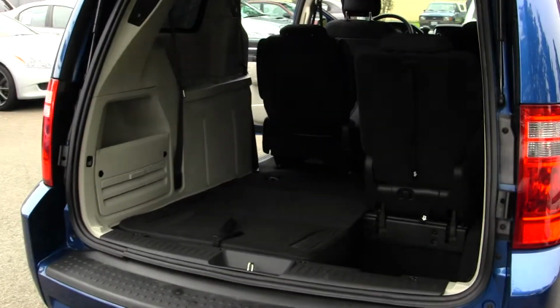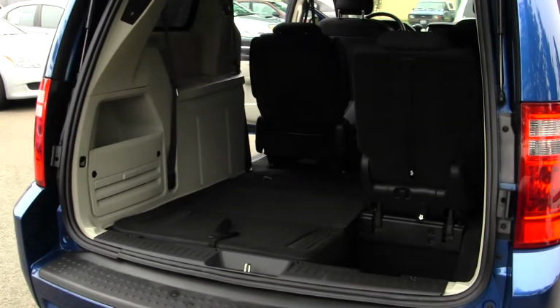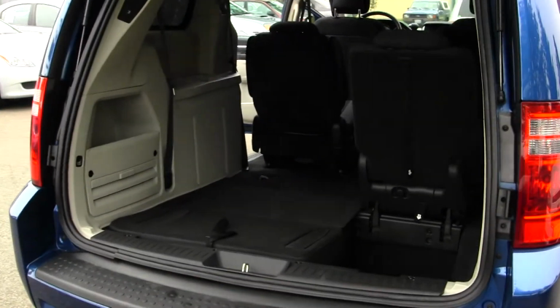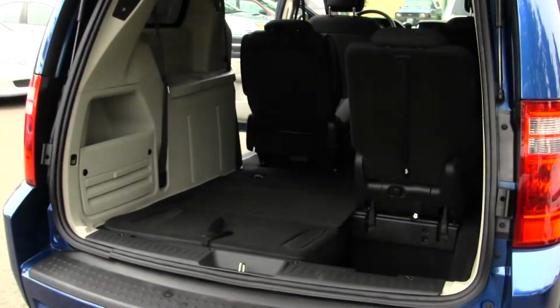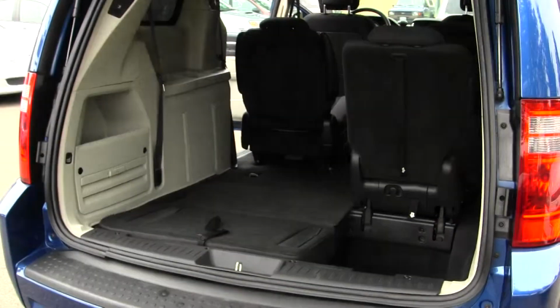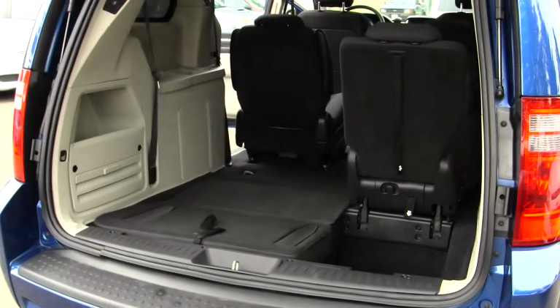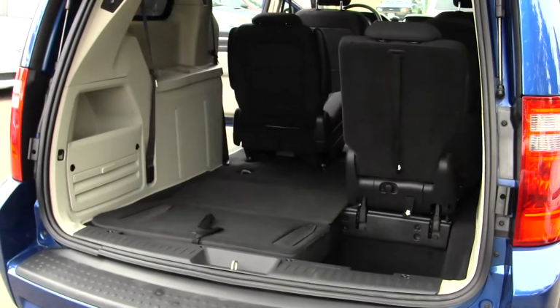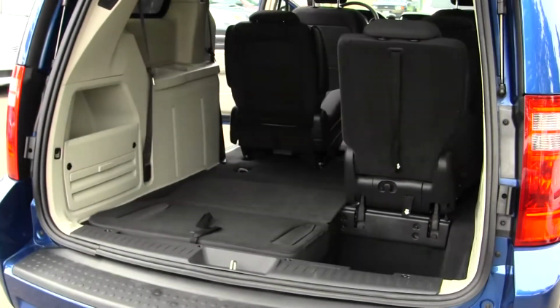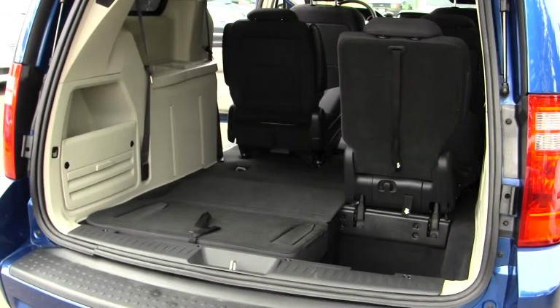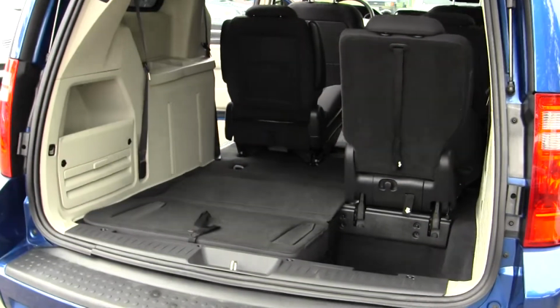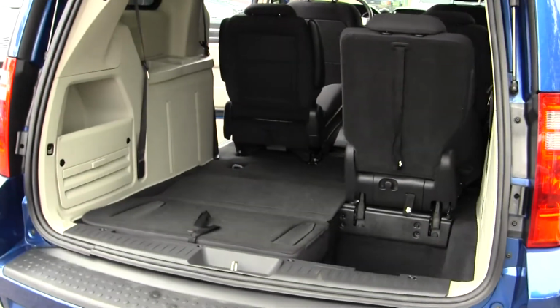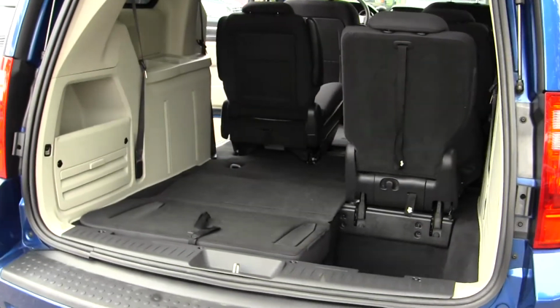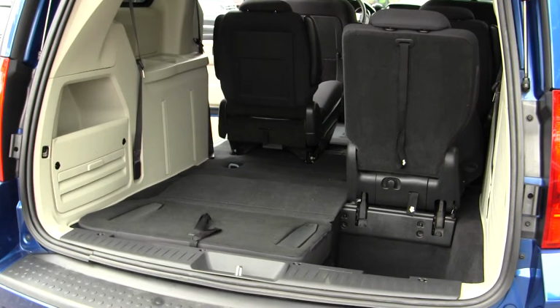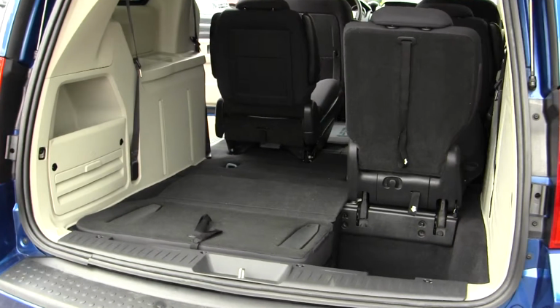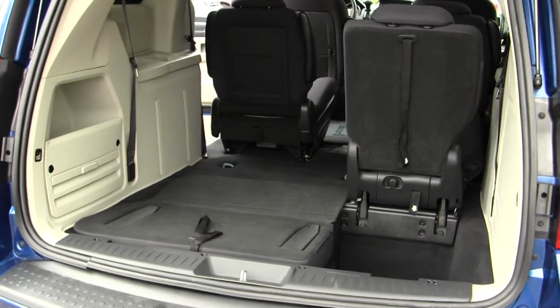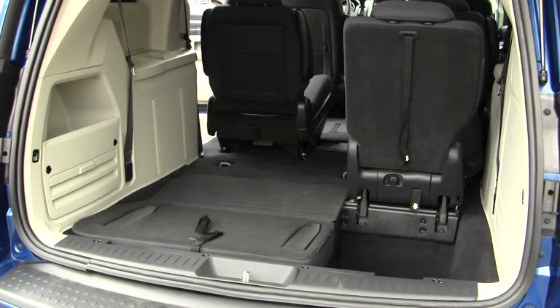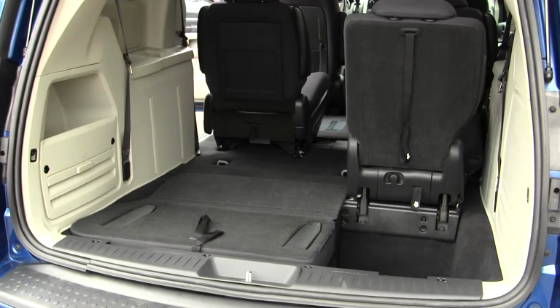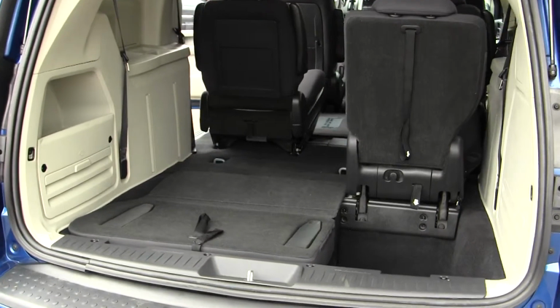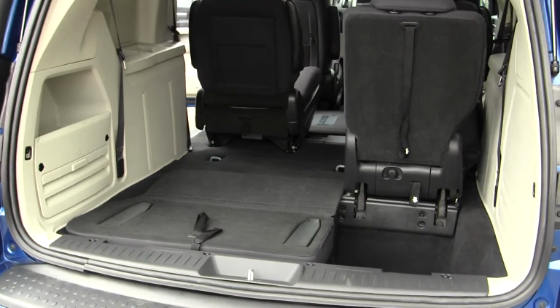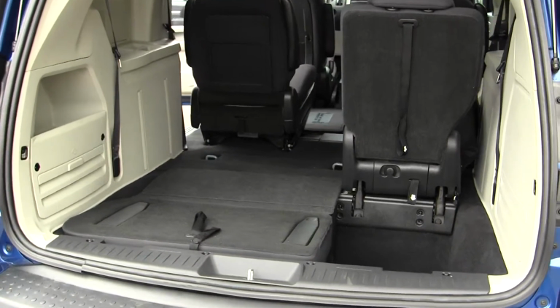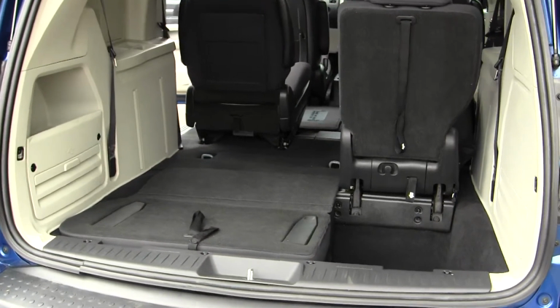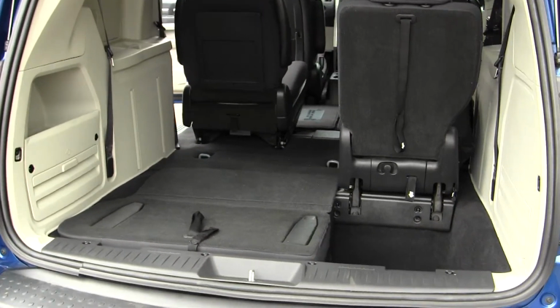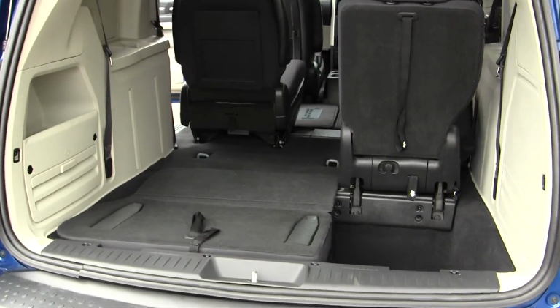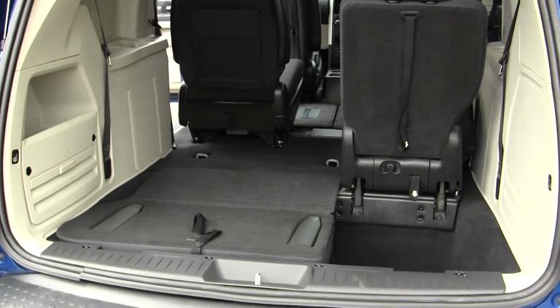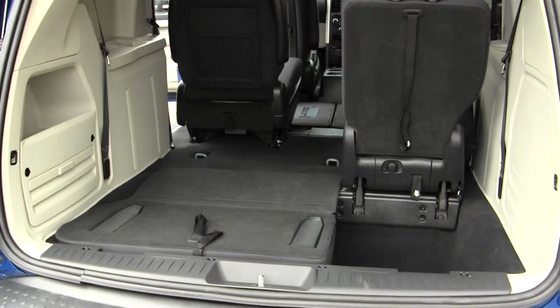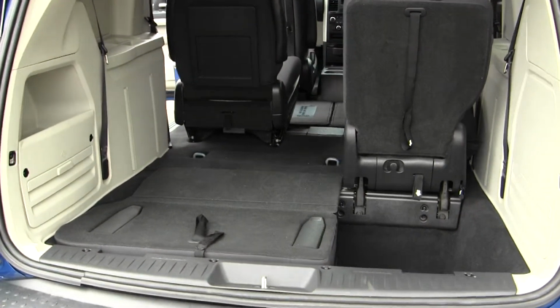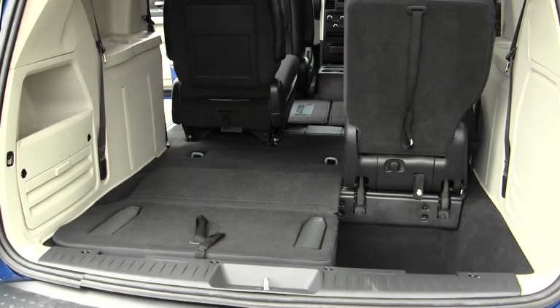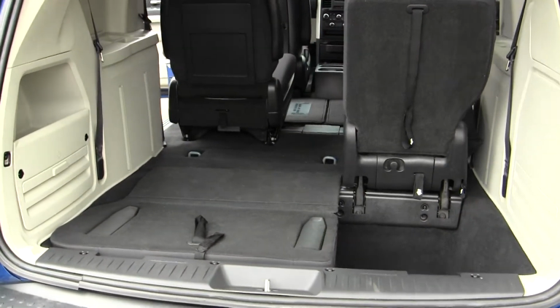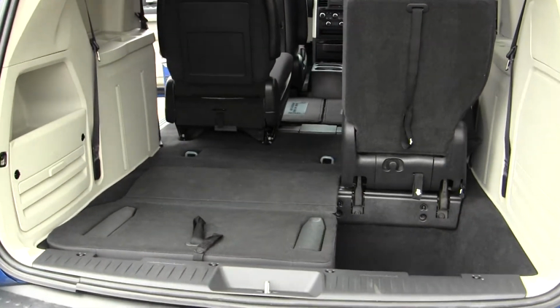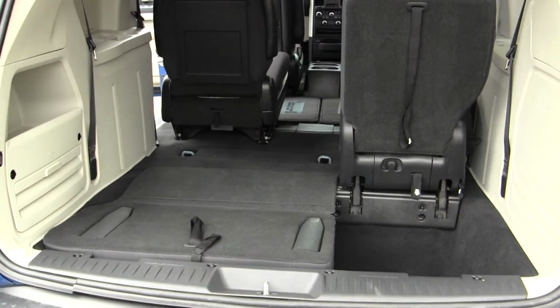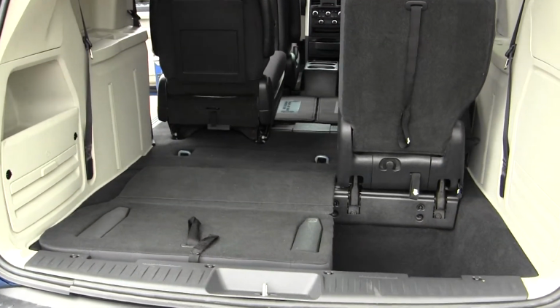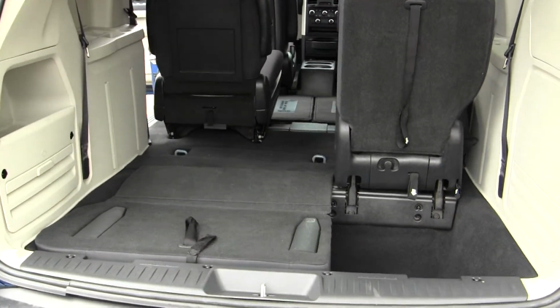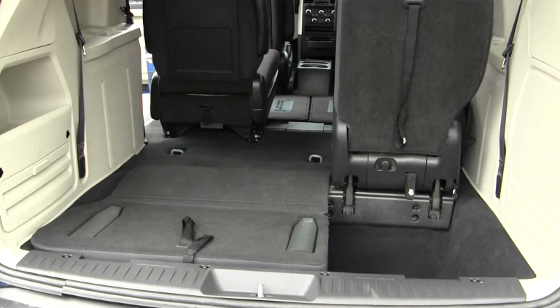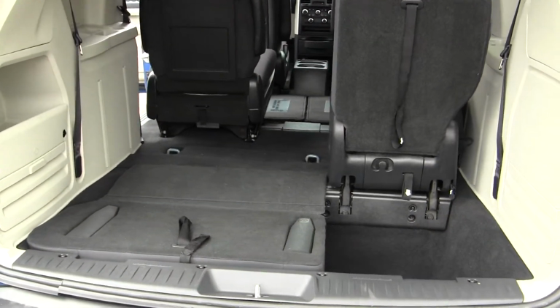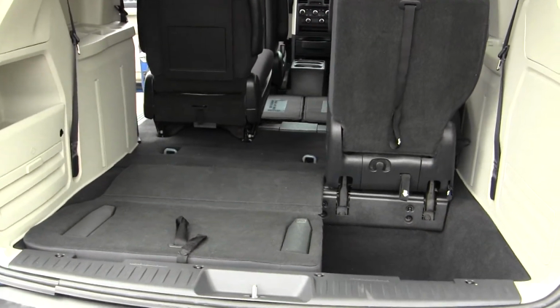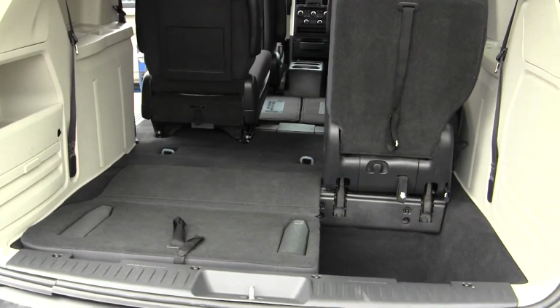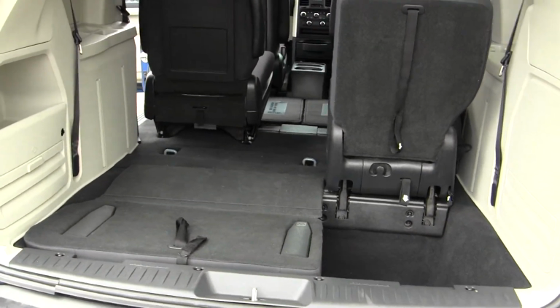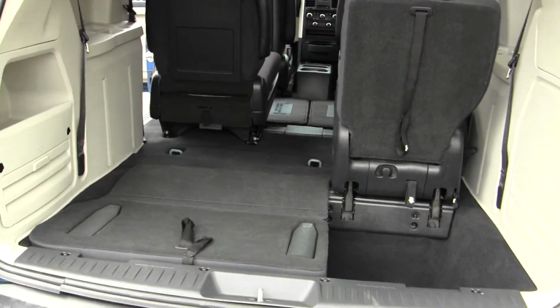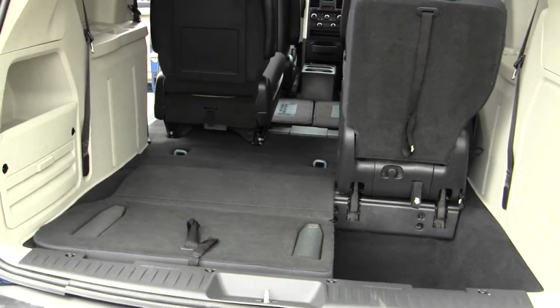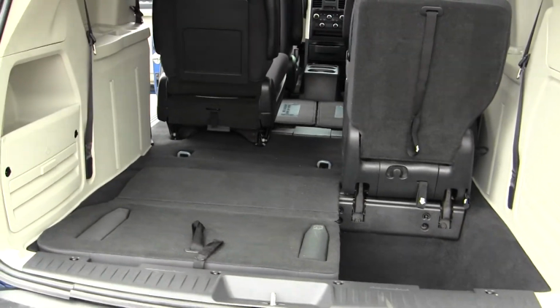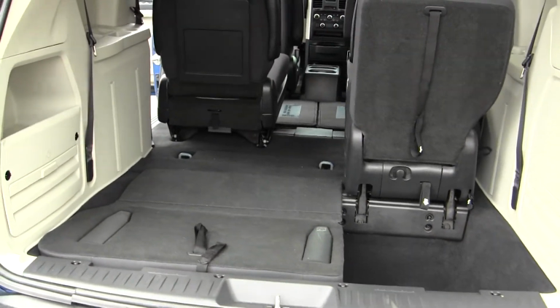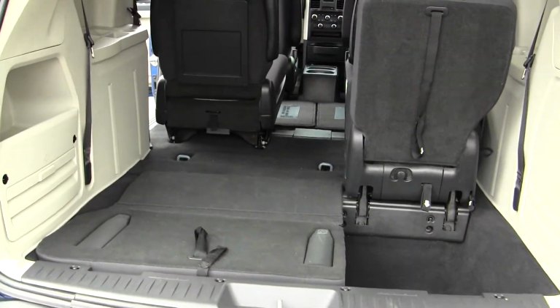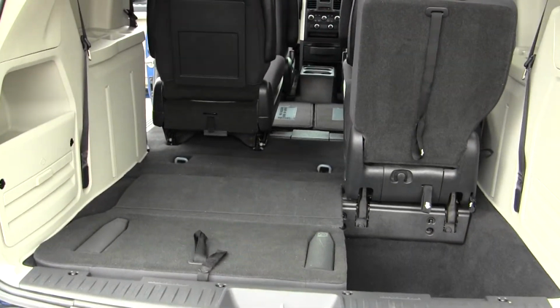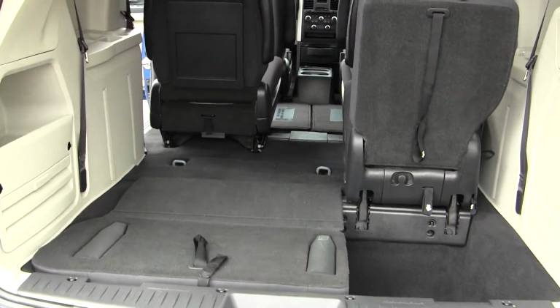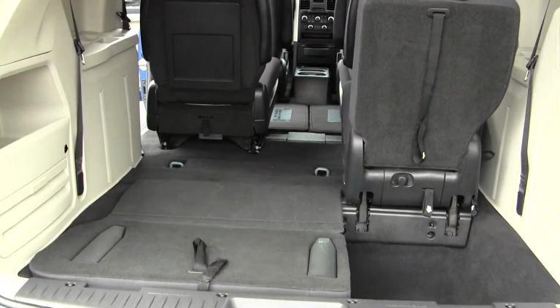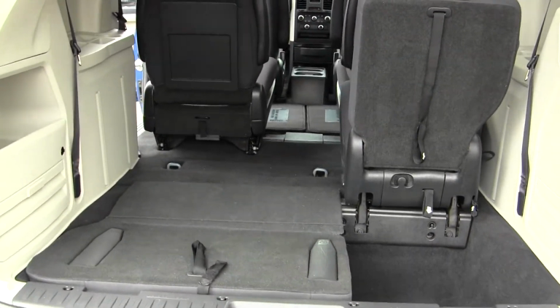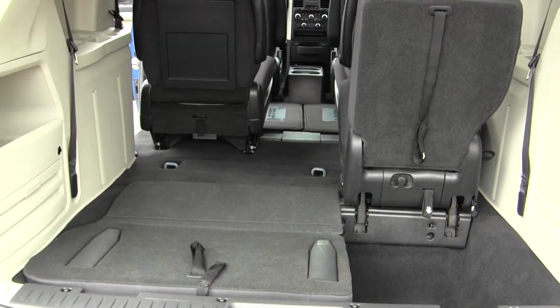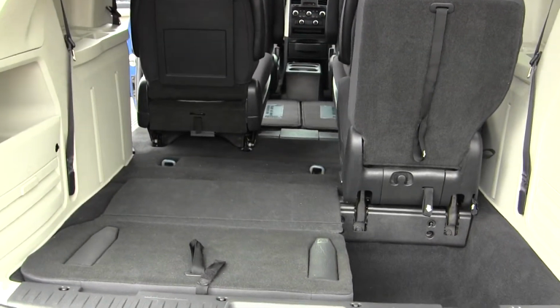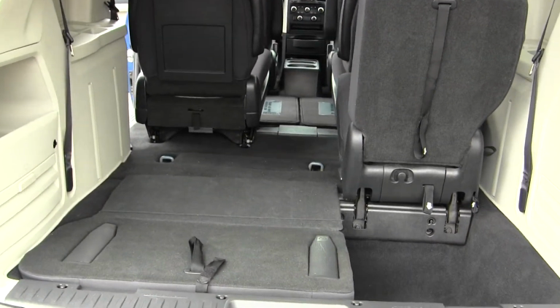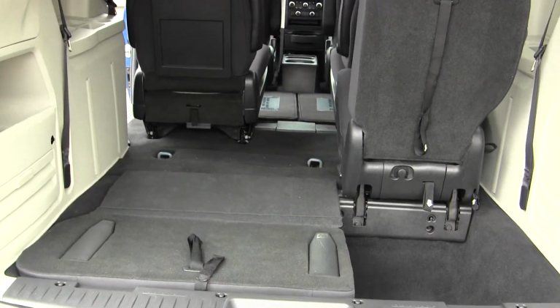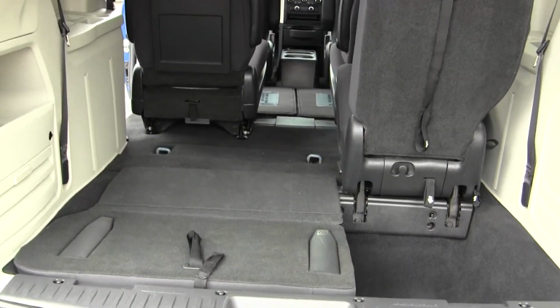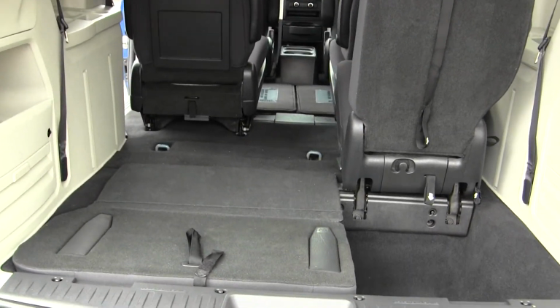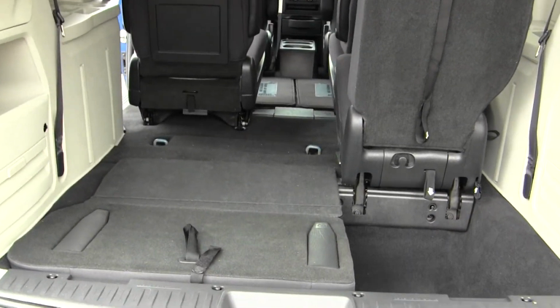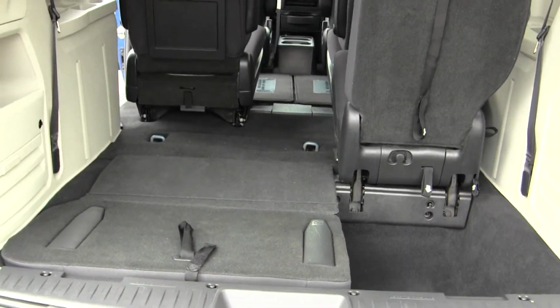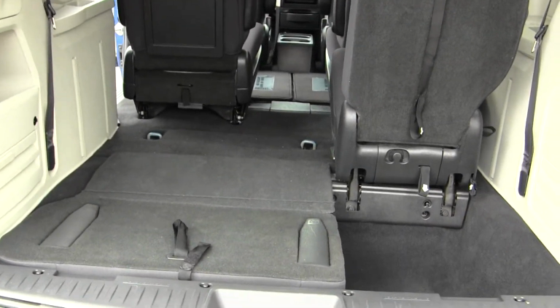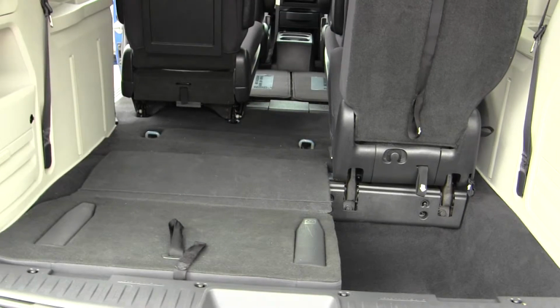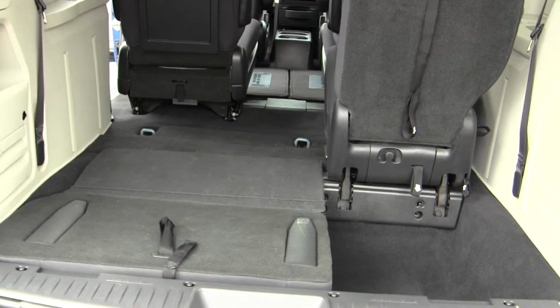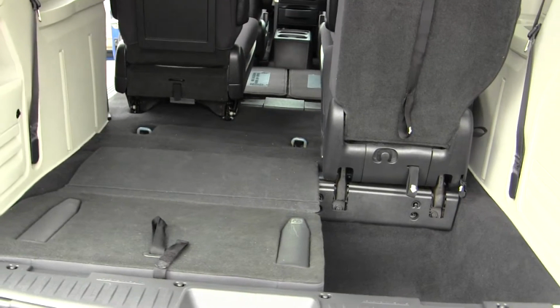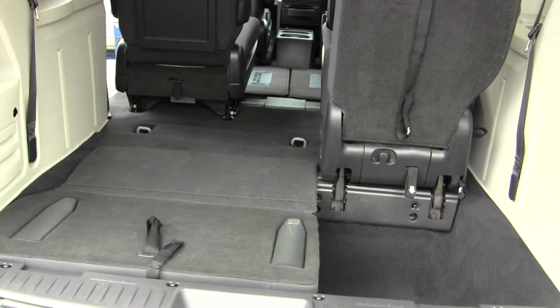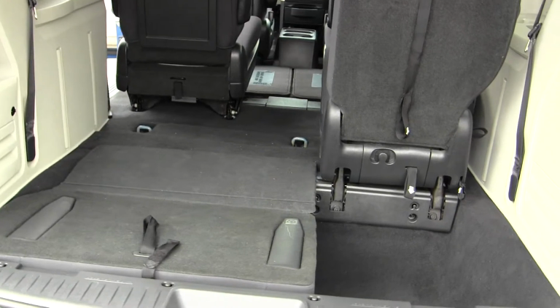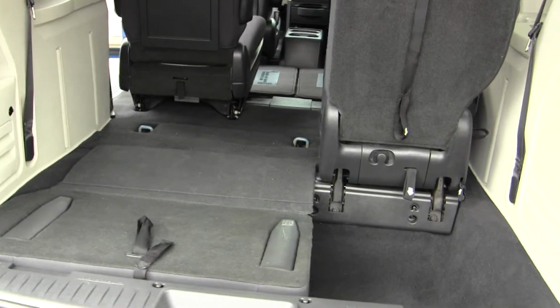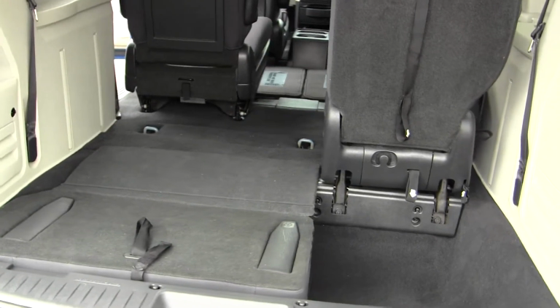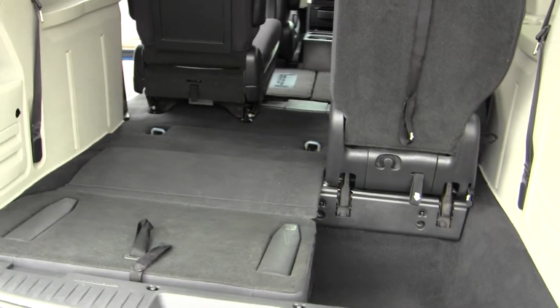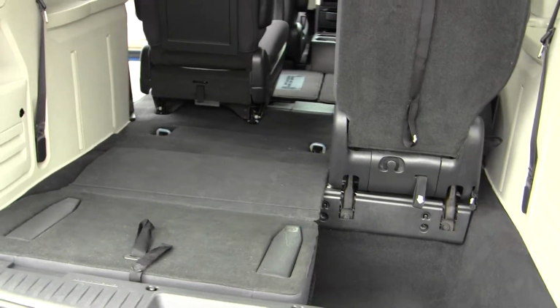As you can see, it's very easy to fold the third row into the cargo space as well, giving you a flat cargo surface.